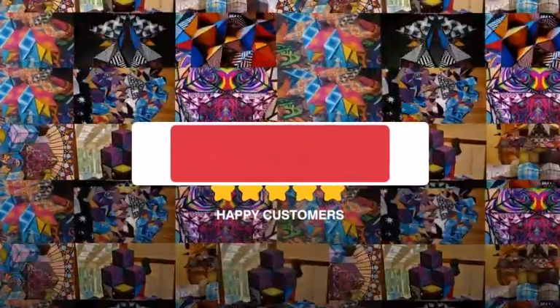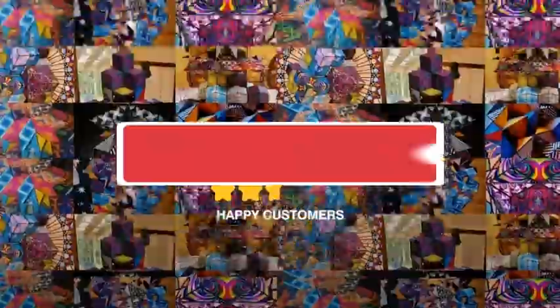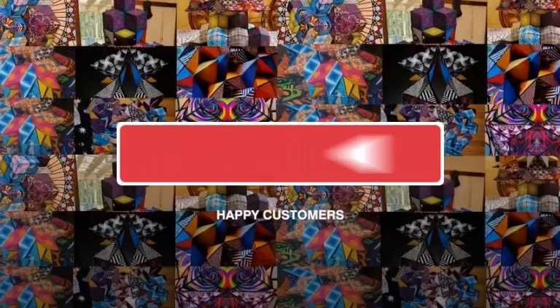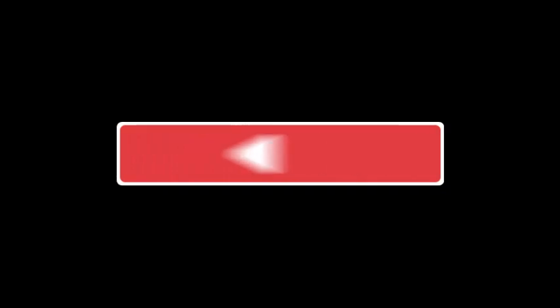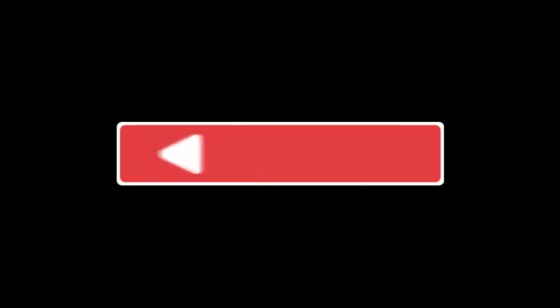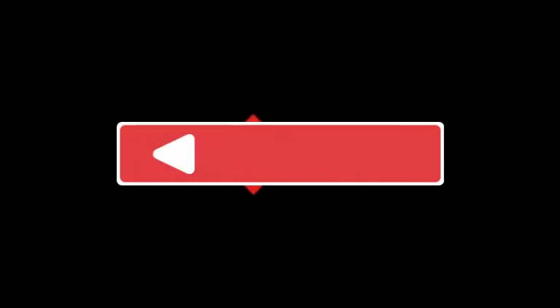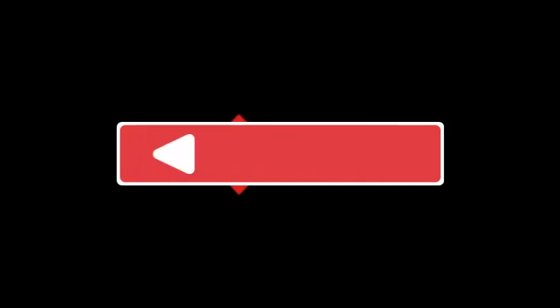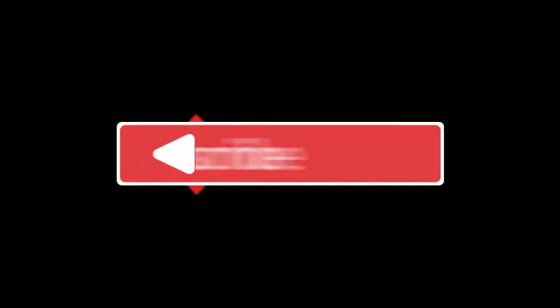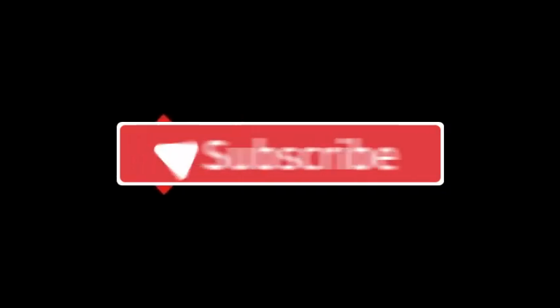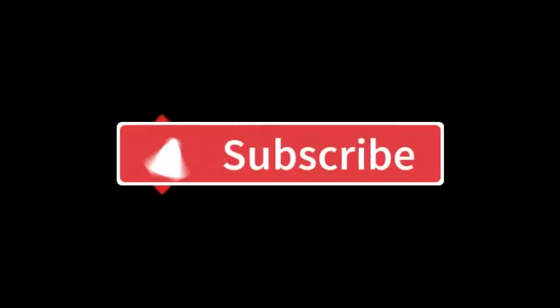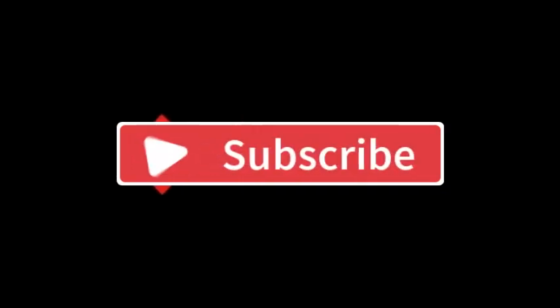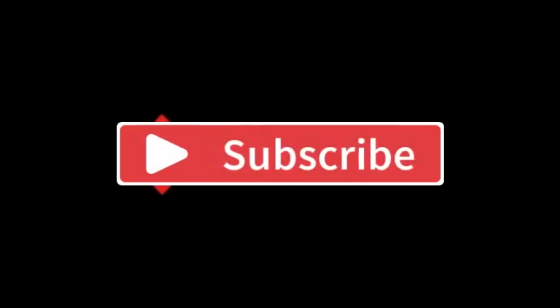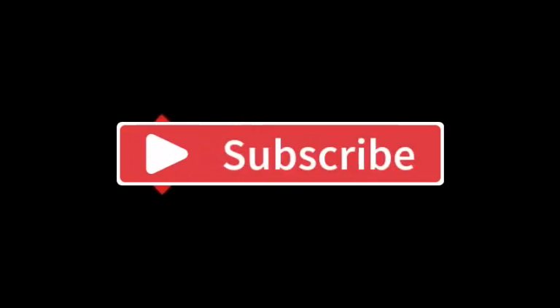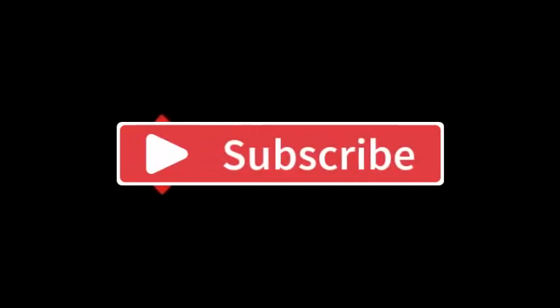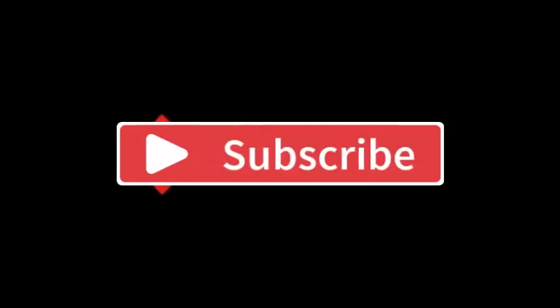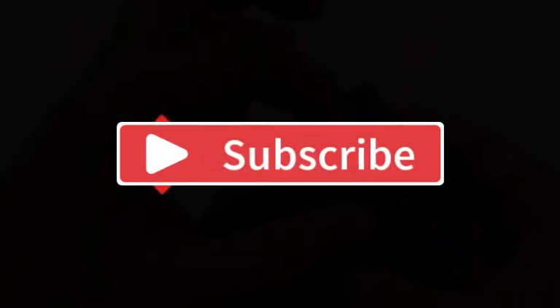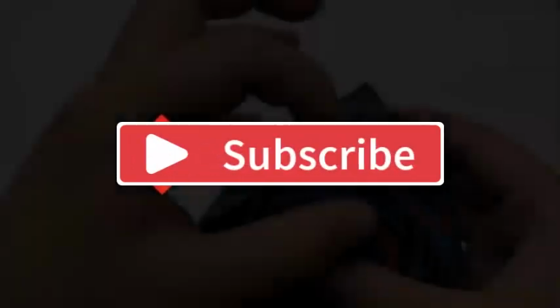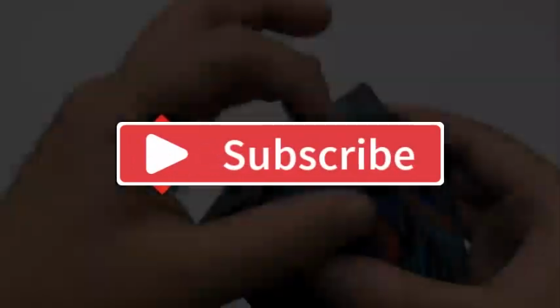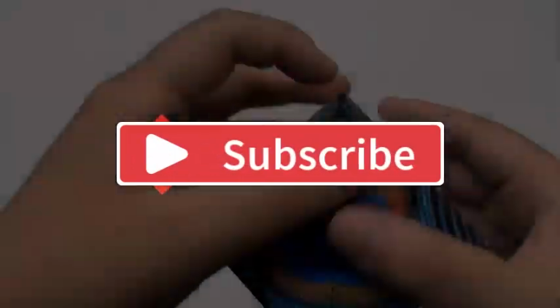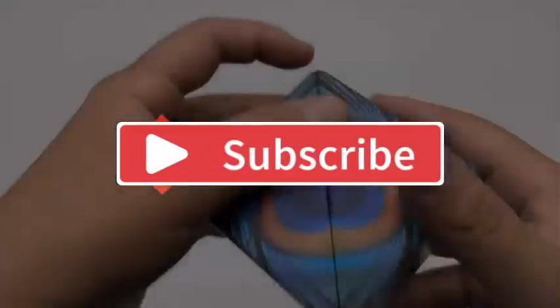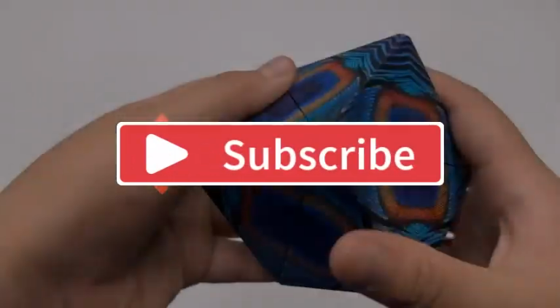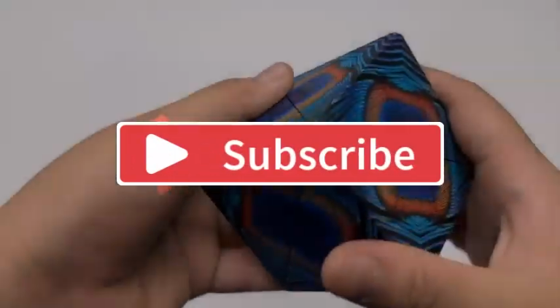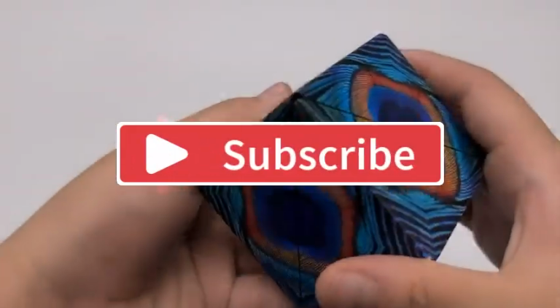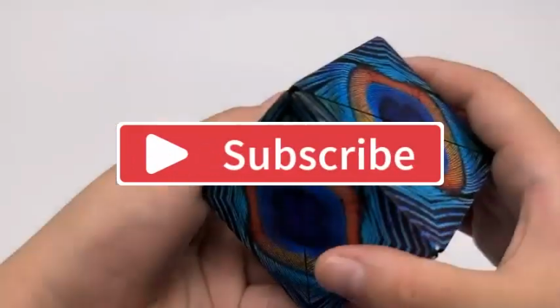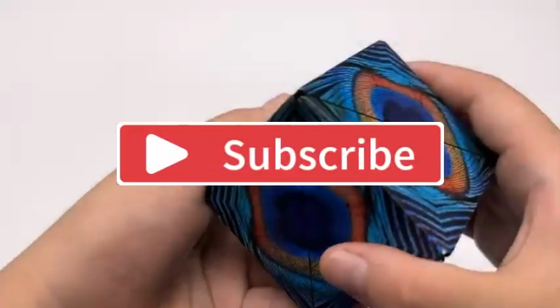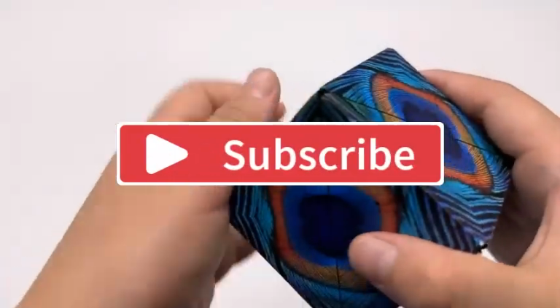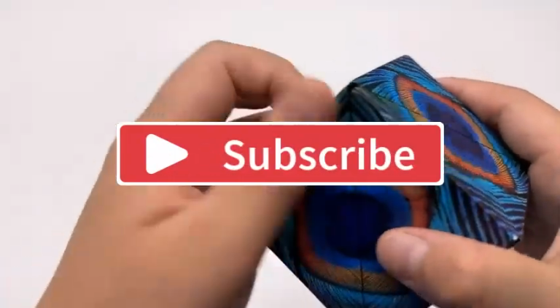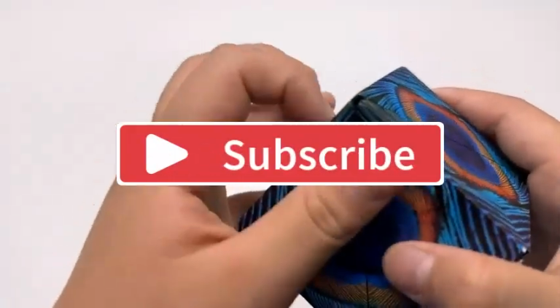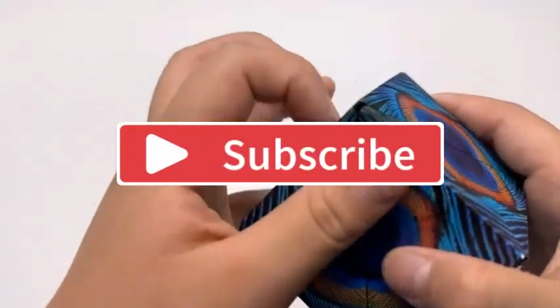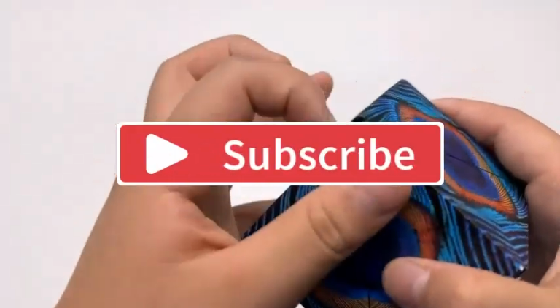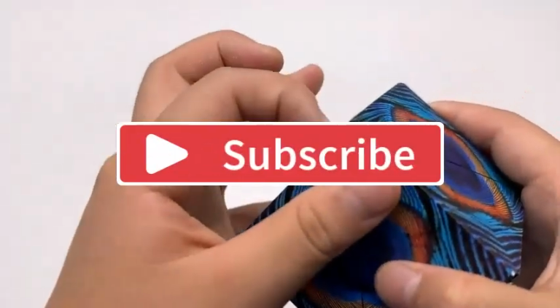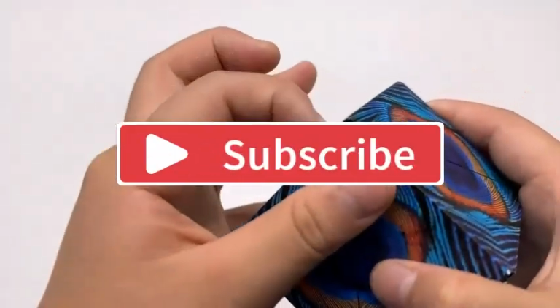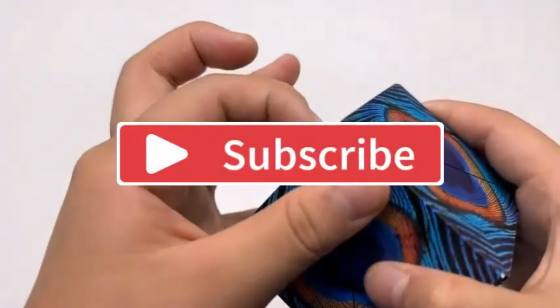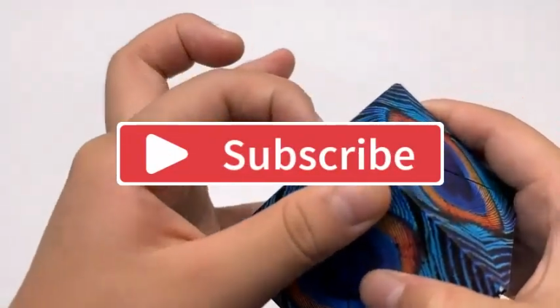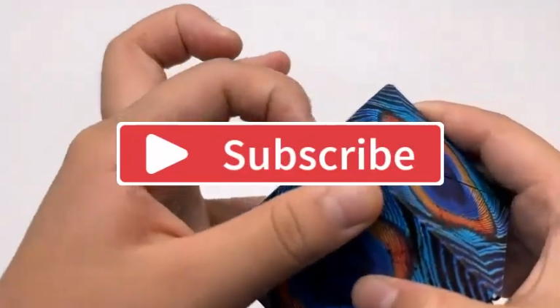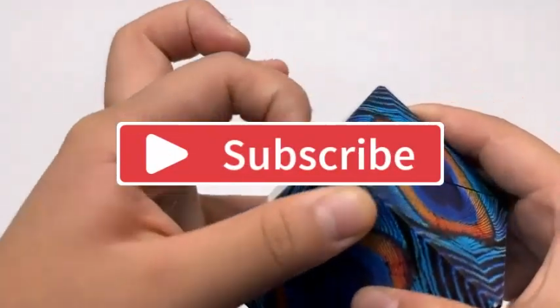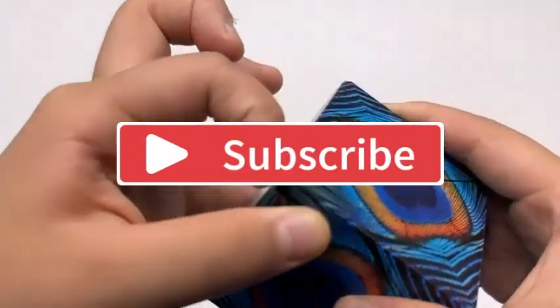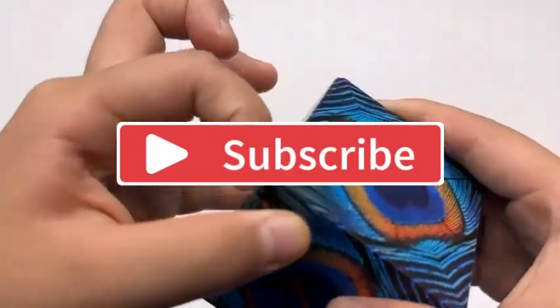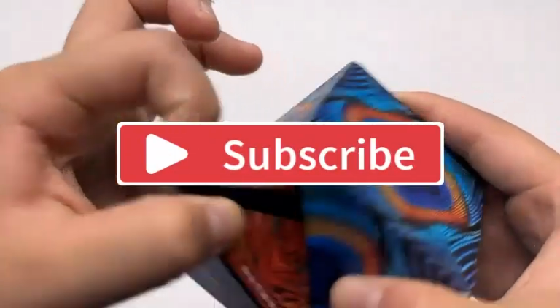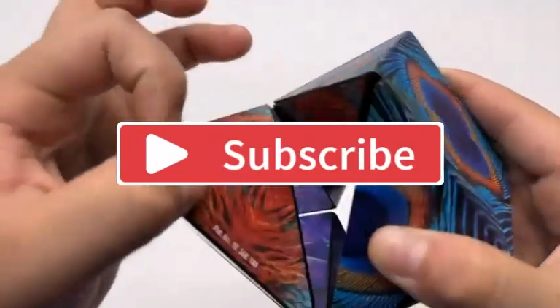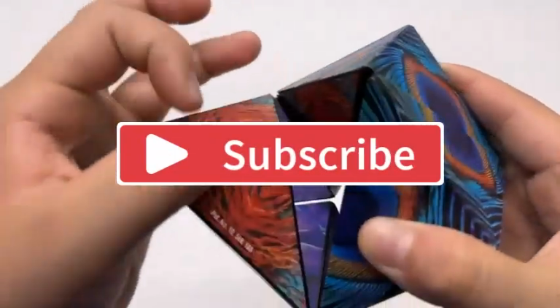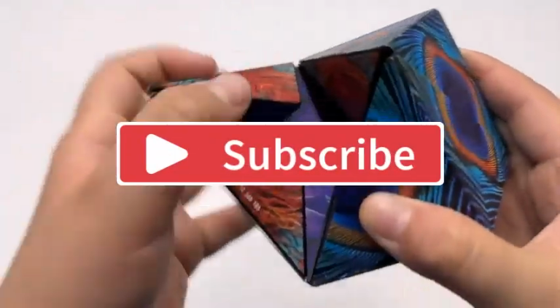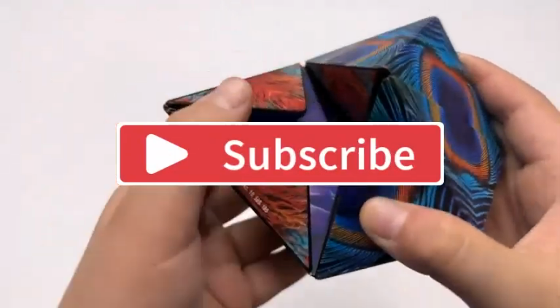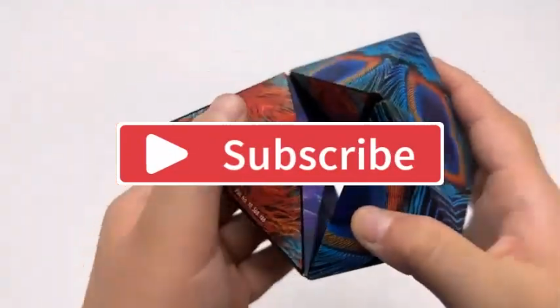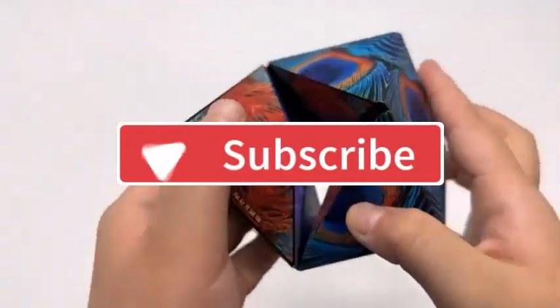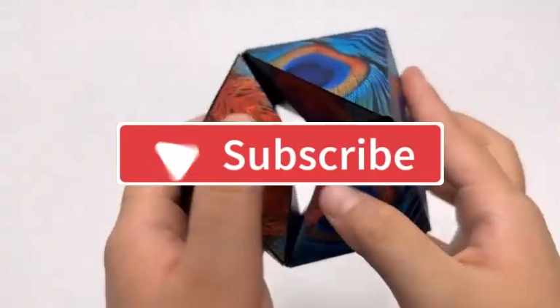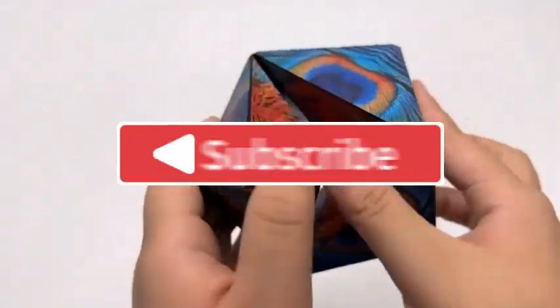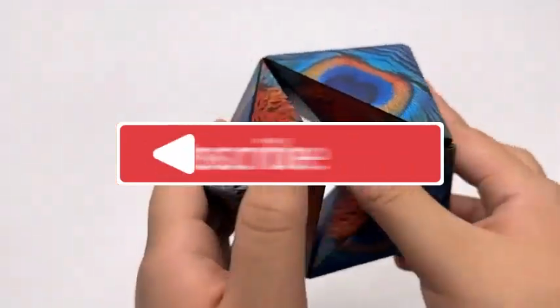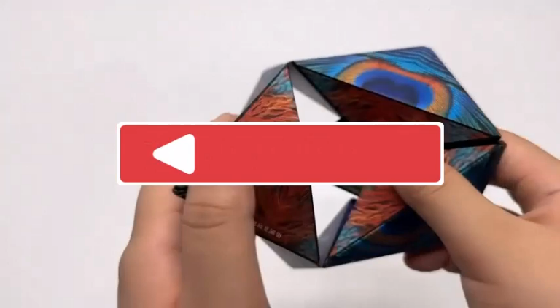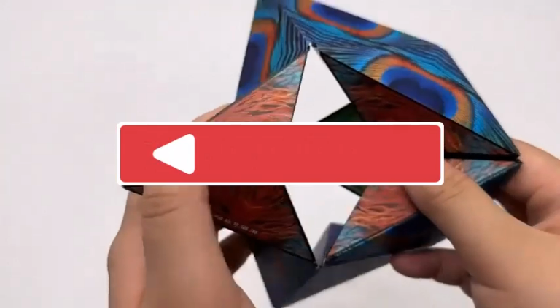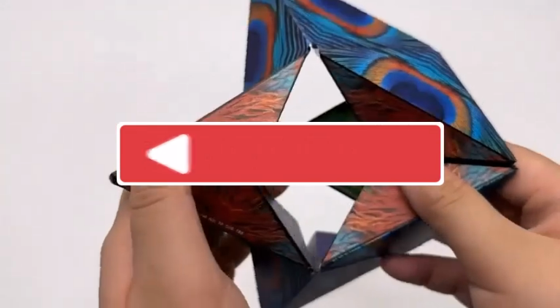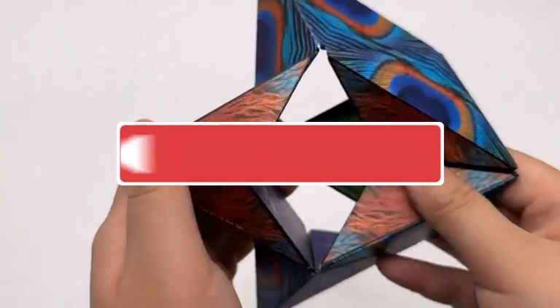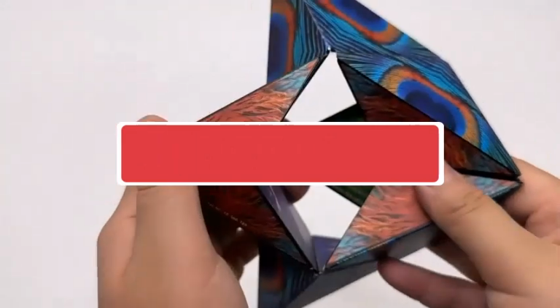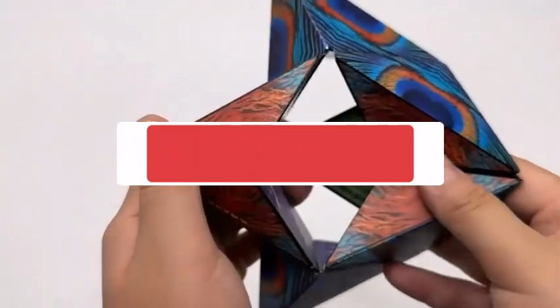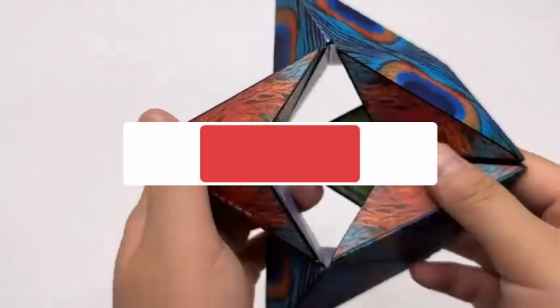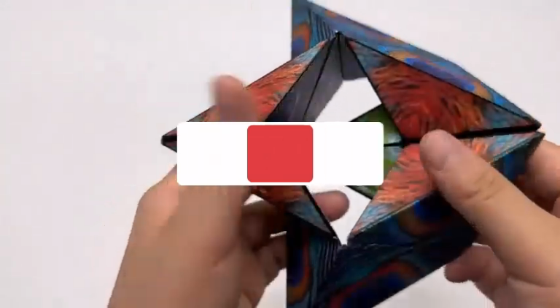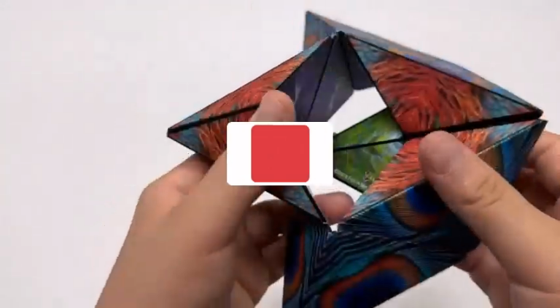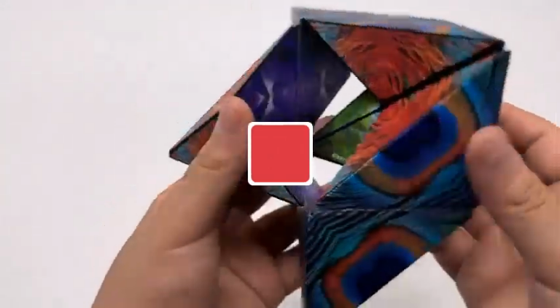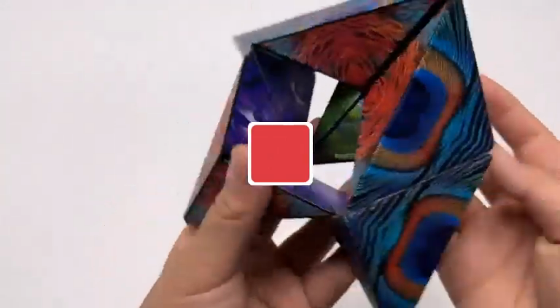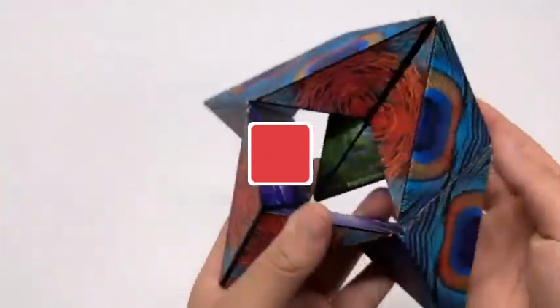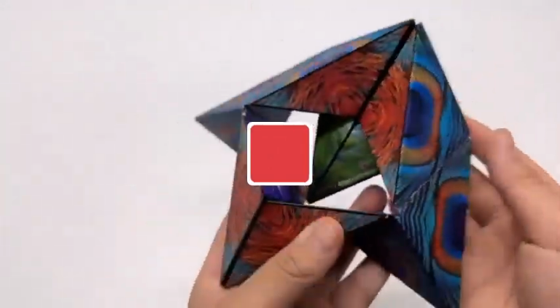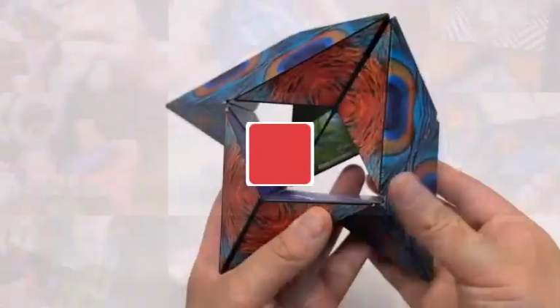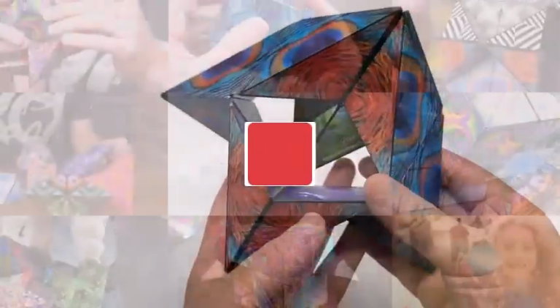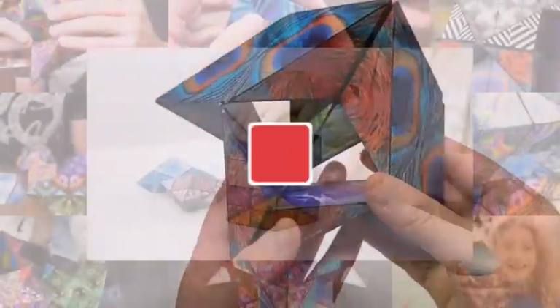That's all for my video. Hope you enjoyed it. If you did, then do like, share, and subscribe to my channel, and let me know your thoughts in the comment section below.